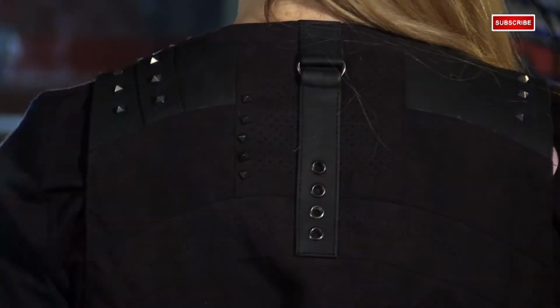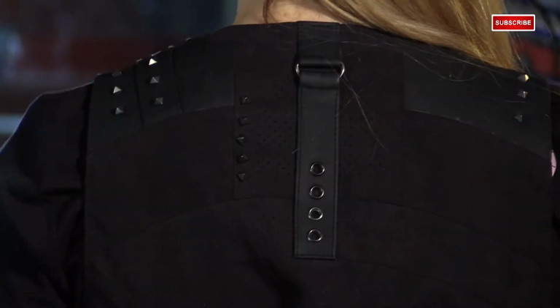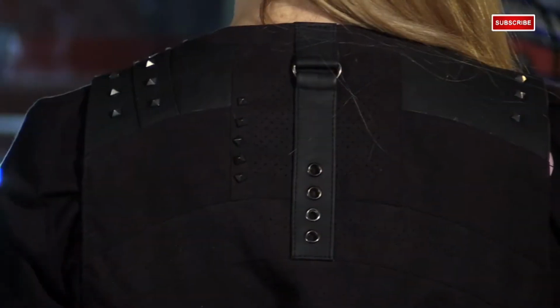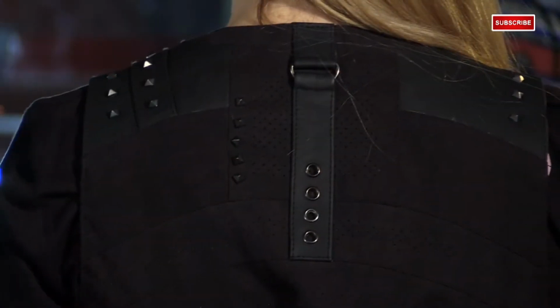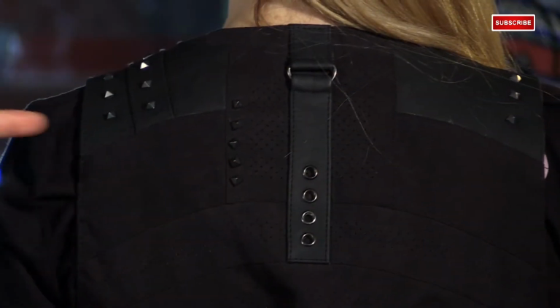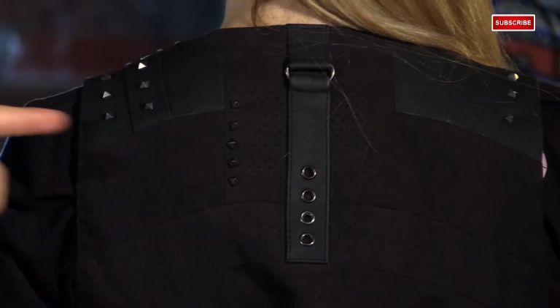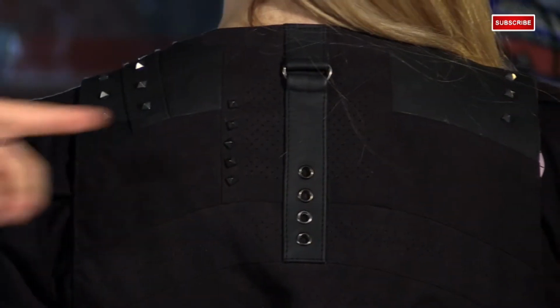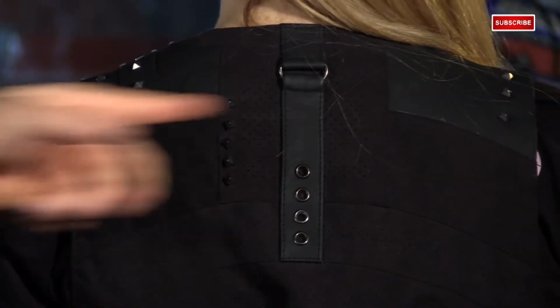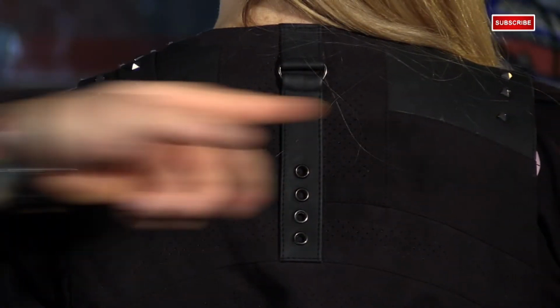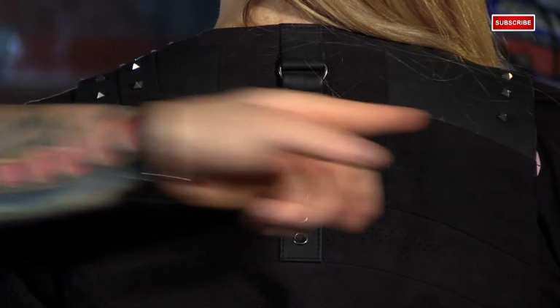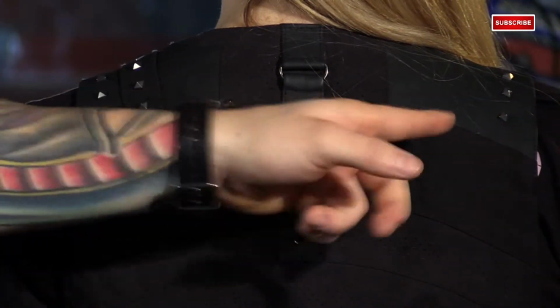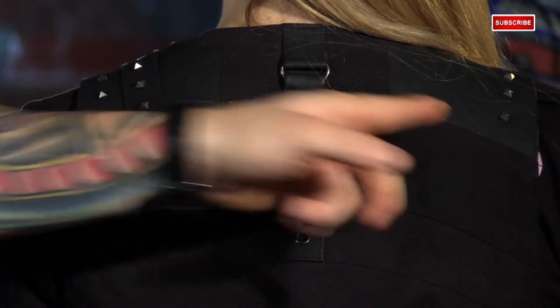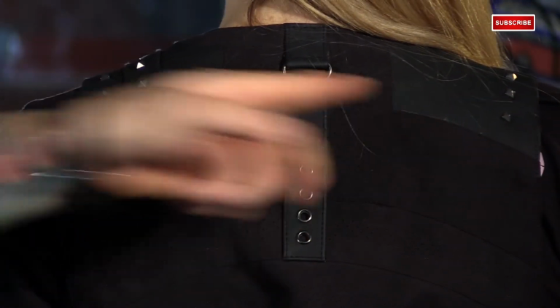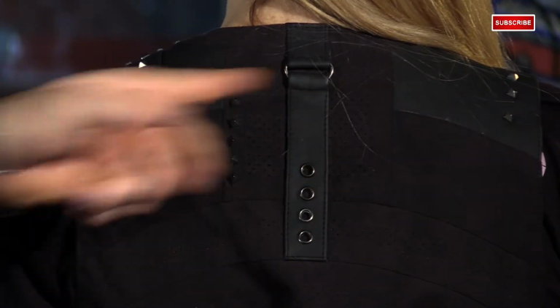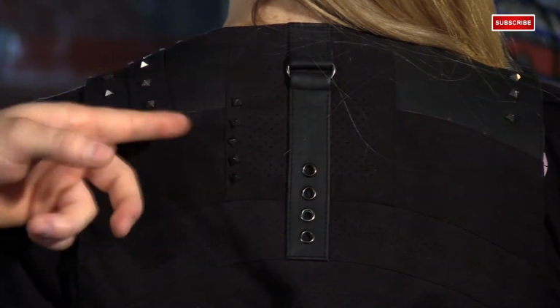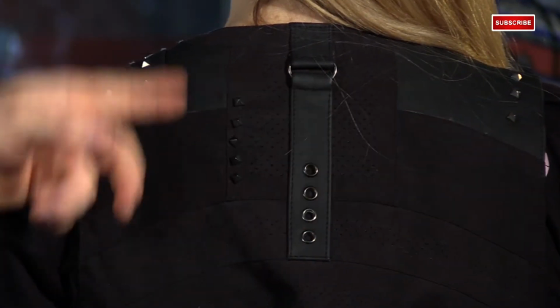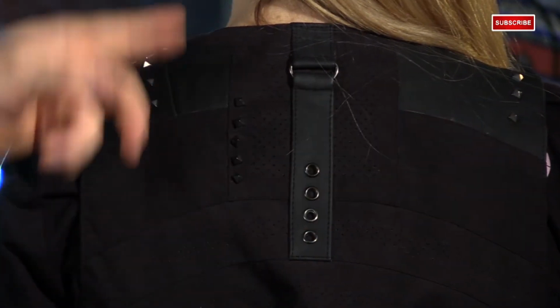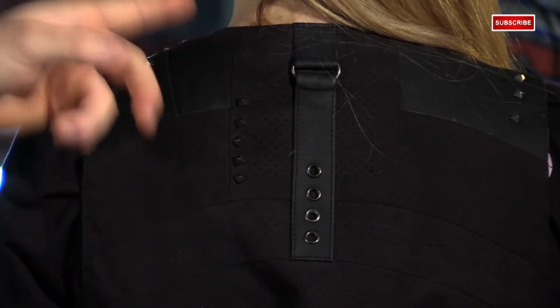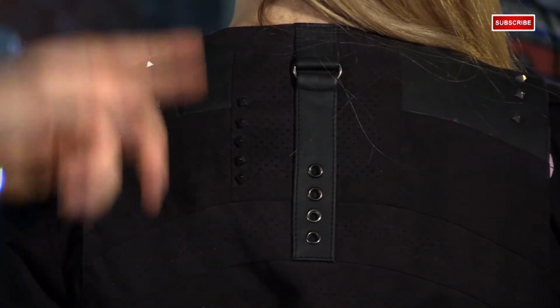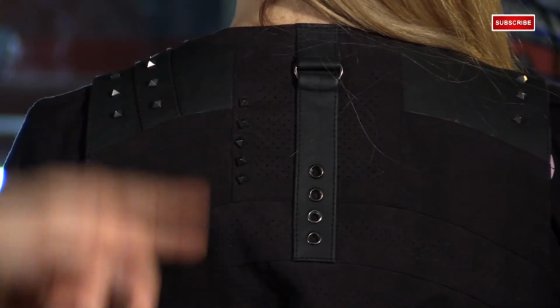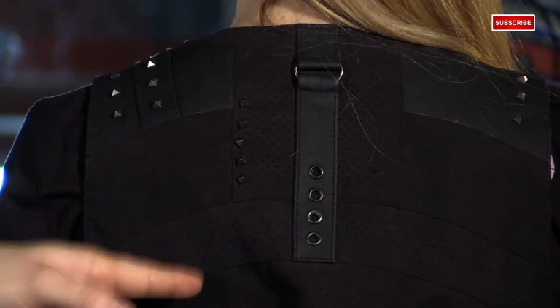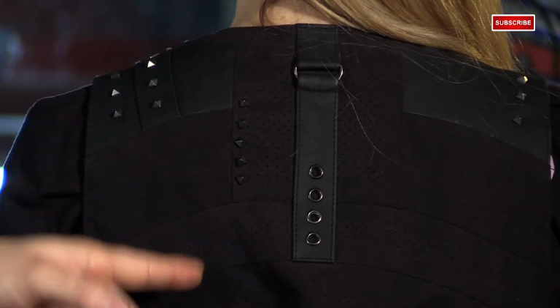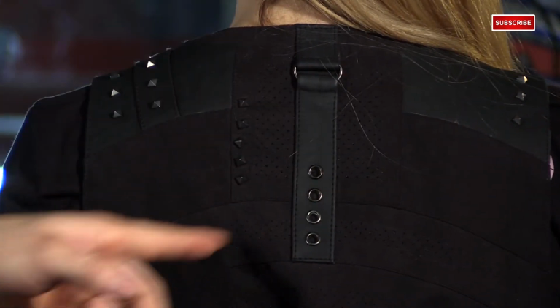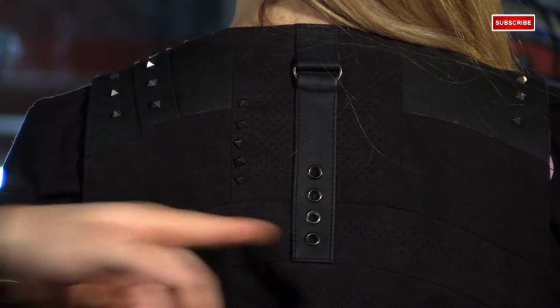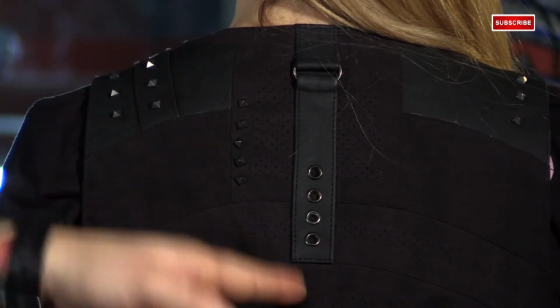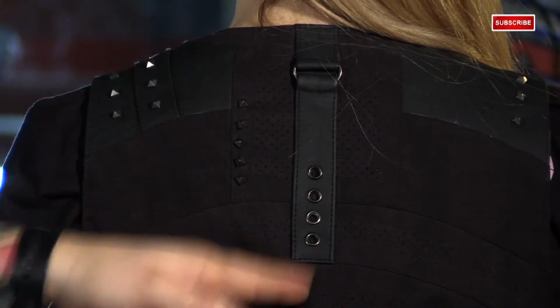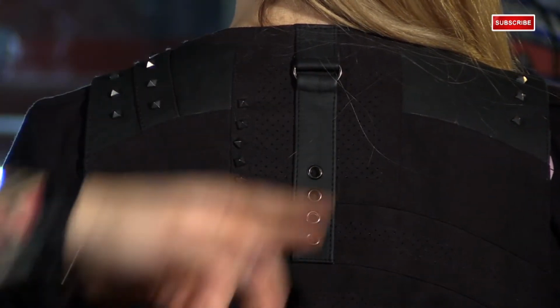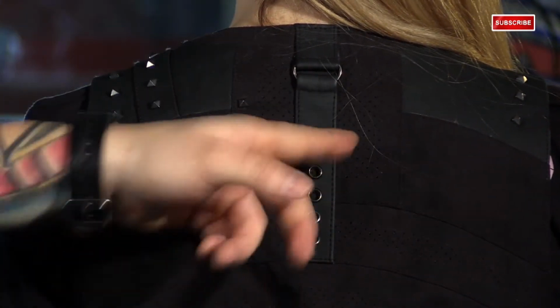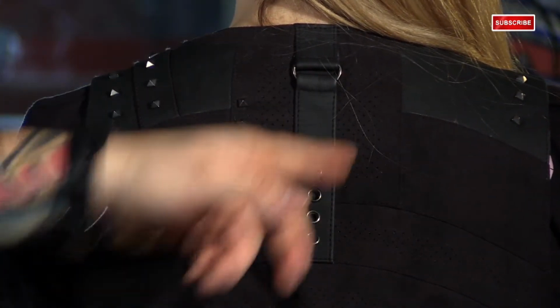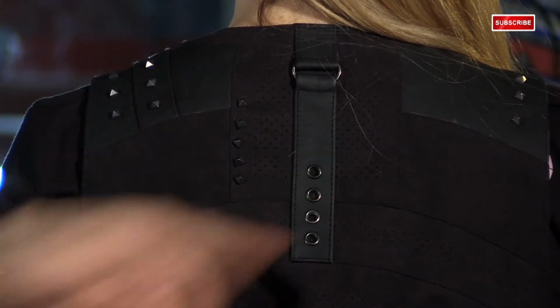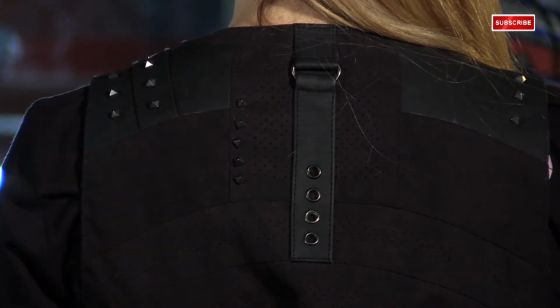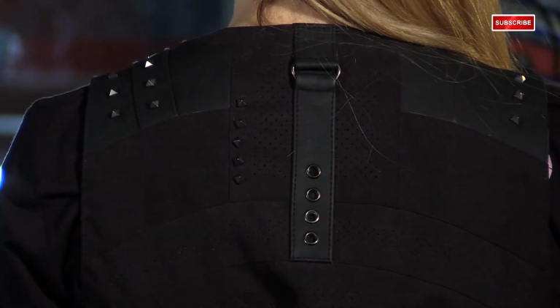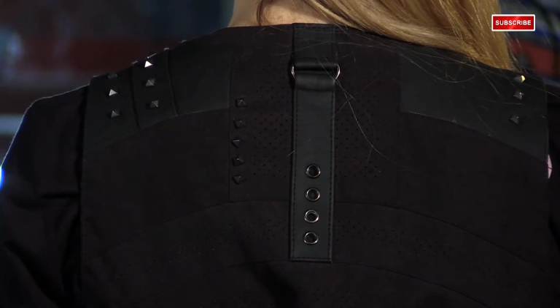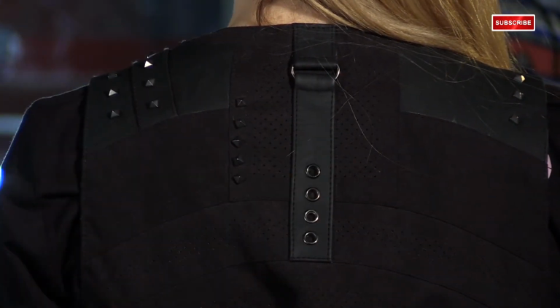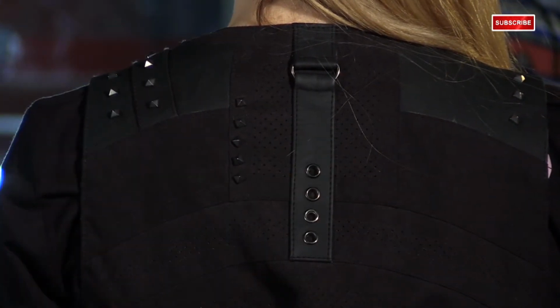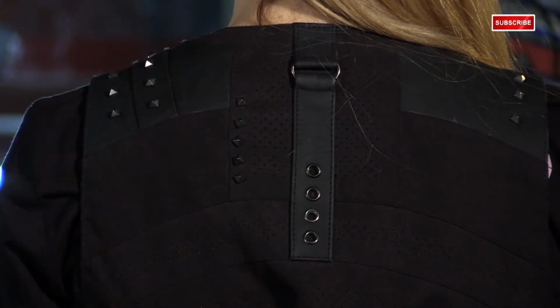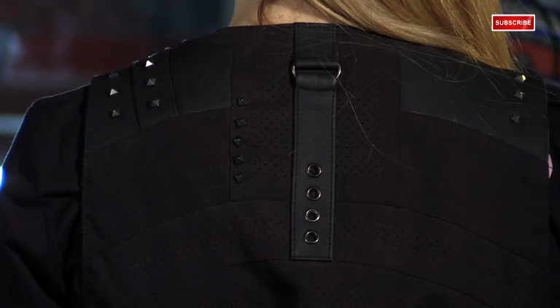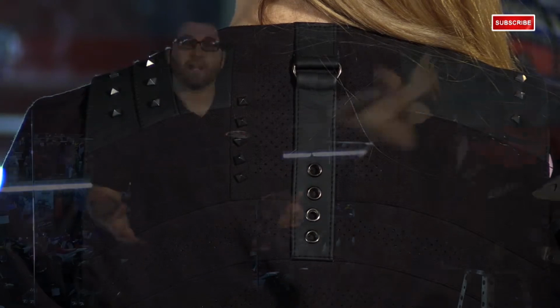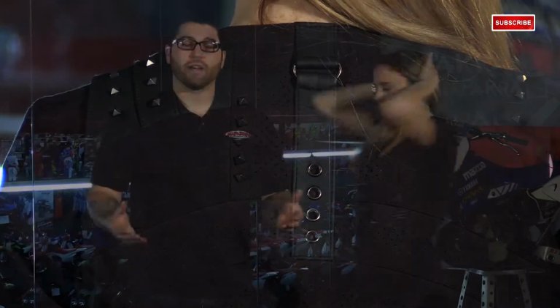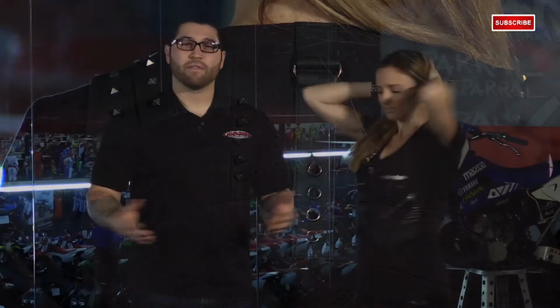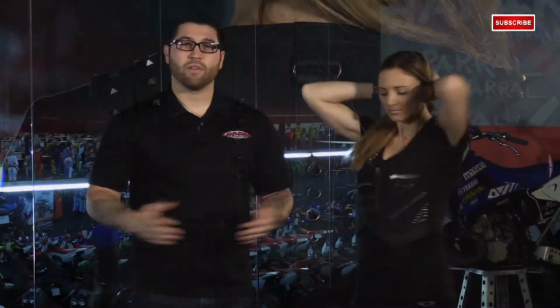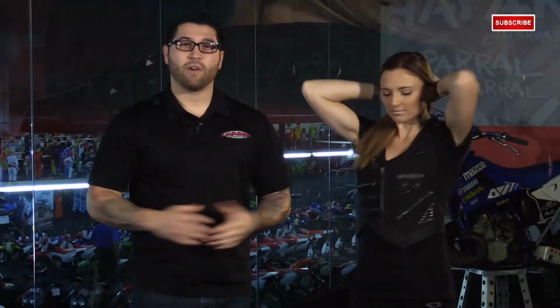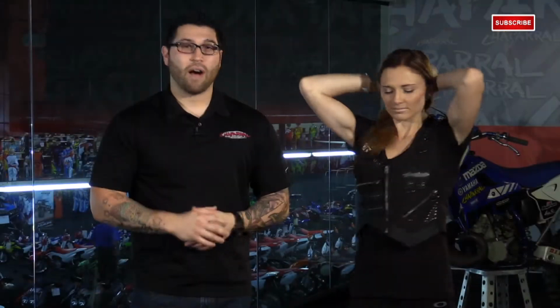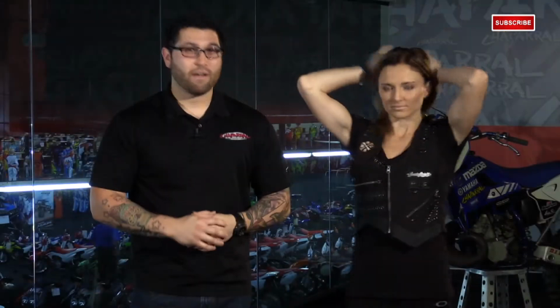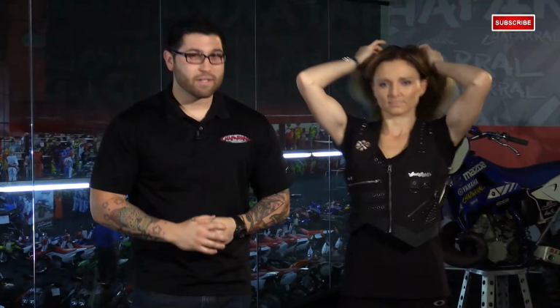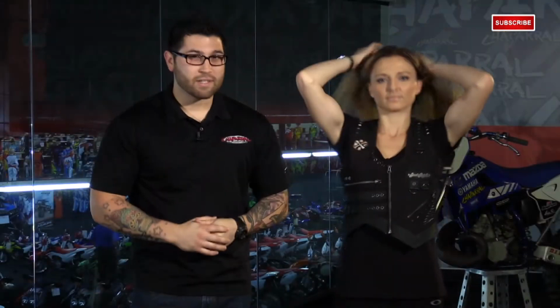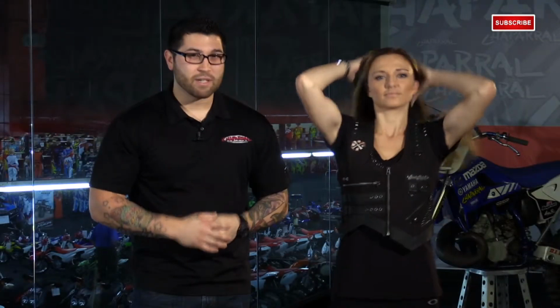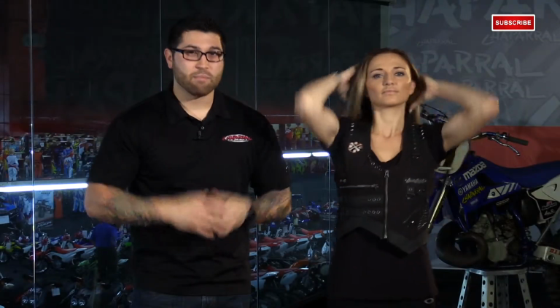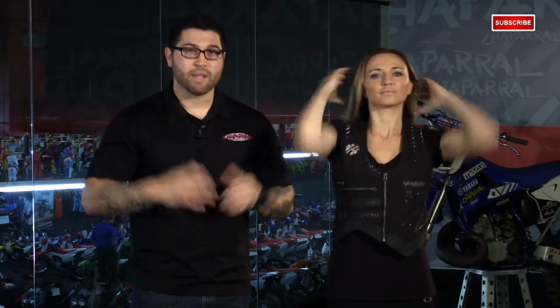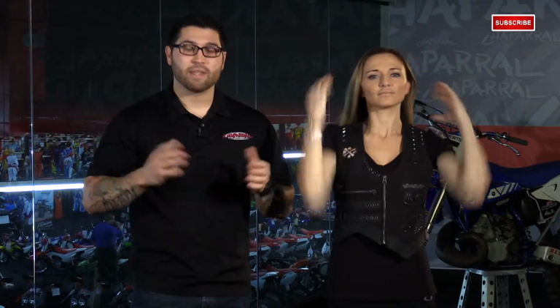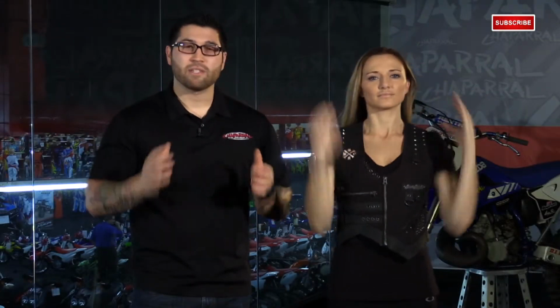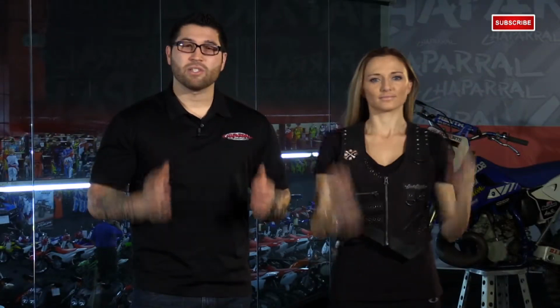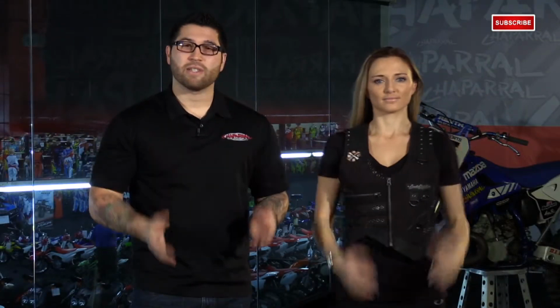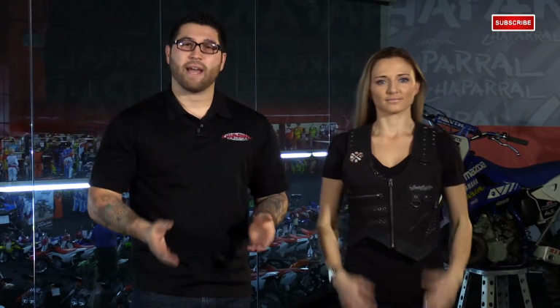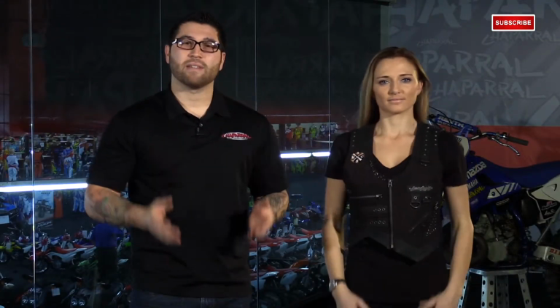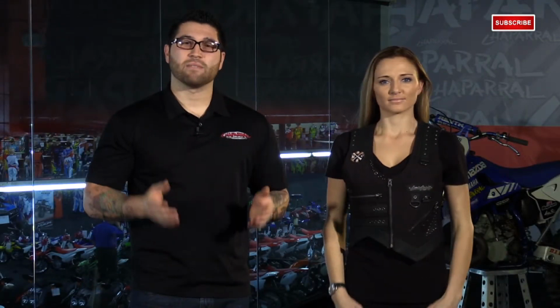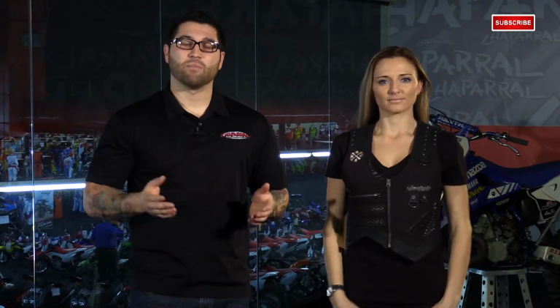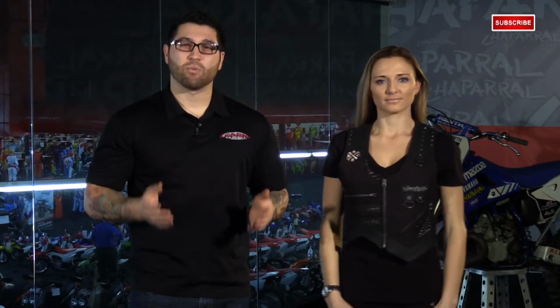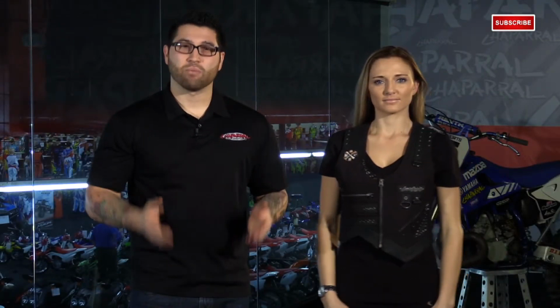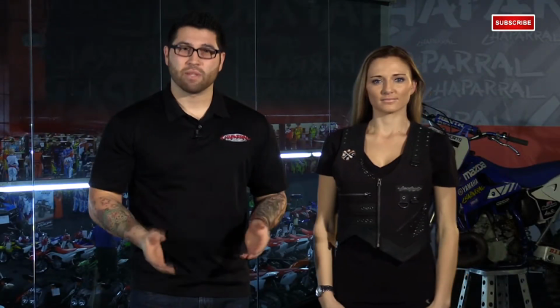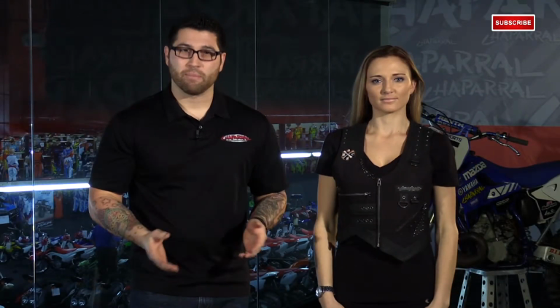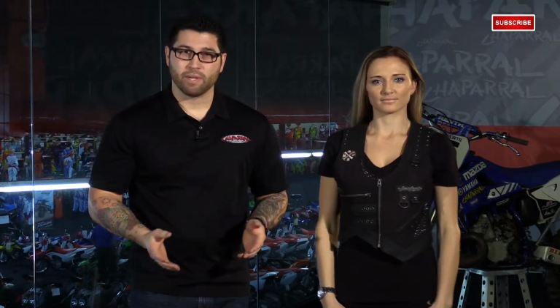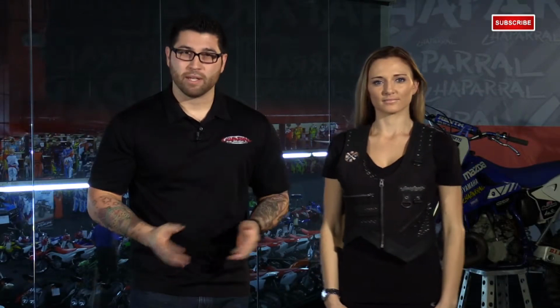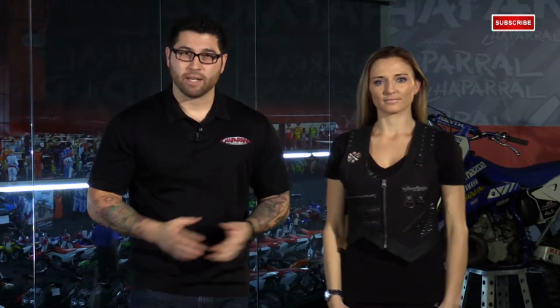And while we're focused on the back, notice the panels that are perforated. Vests are supposed to have great airflow obviously, but this just adds some more breathability.